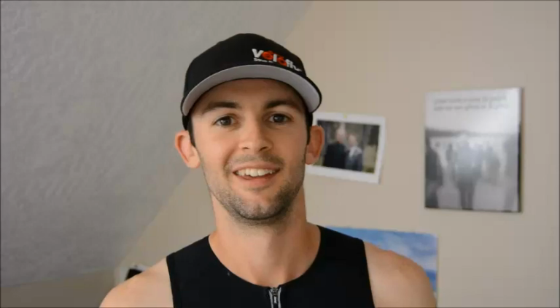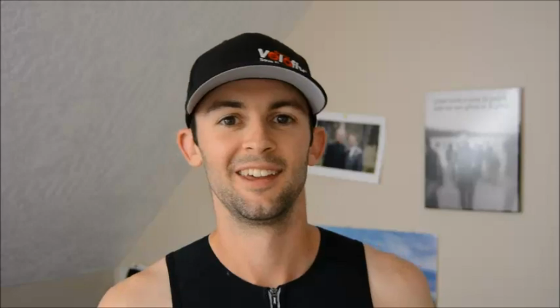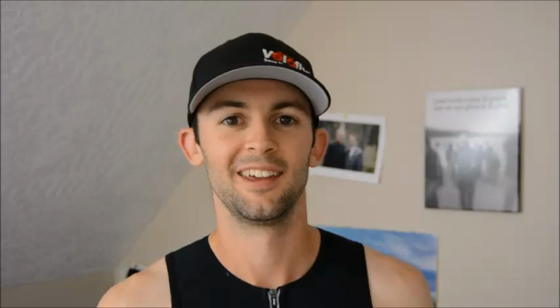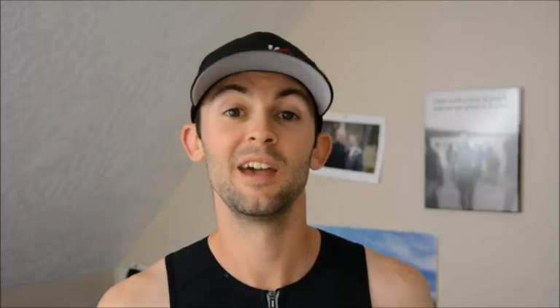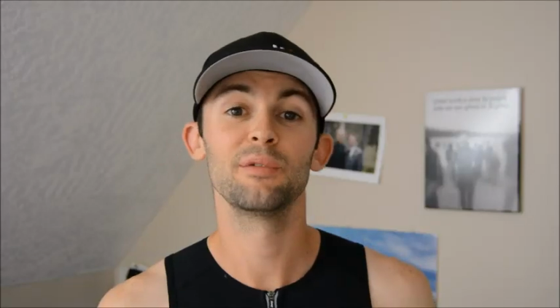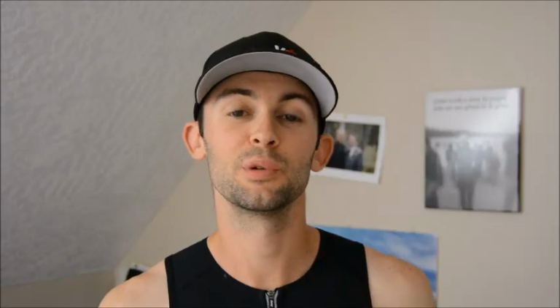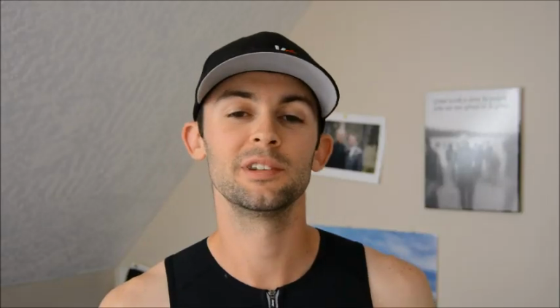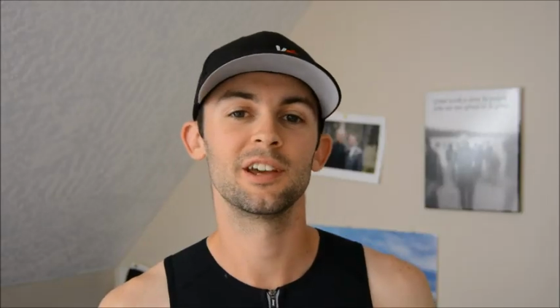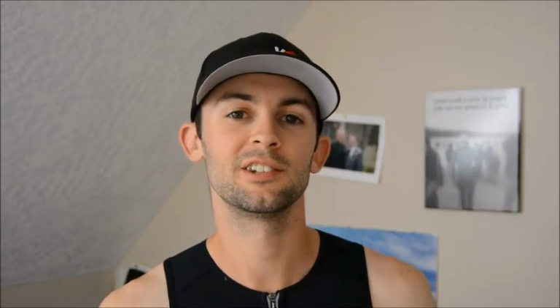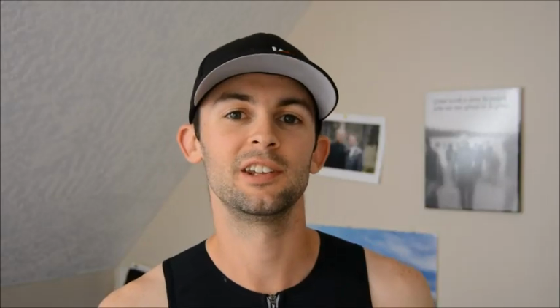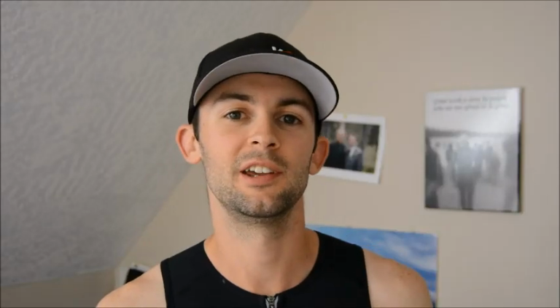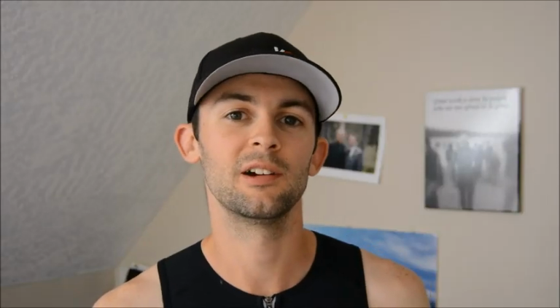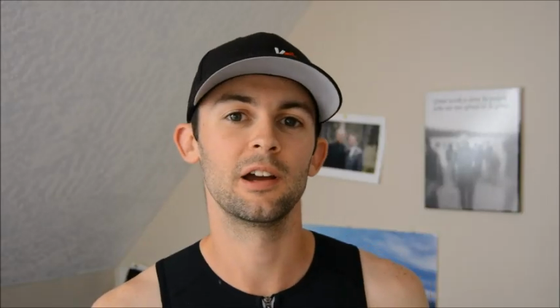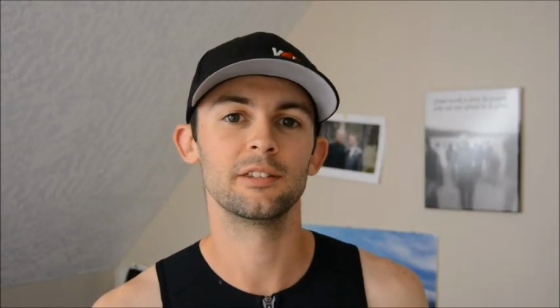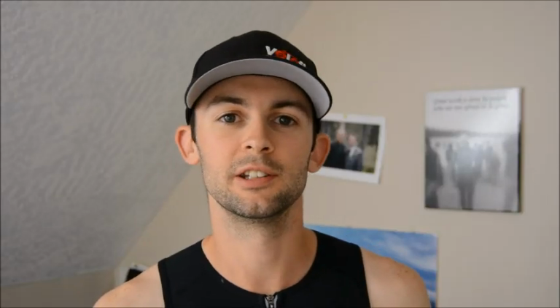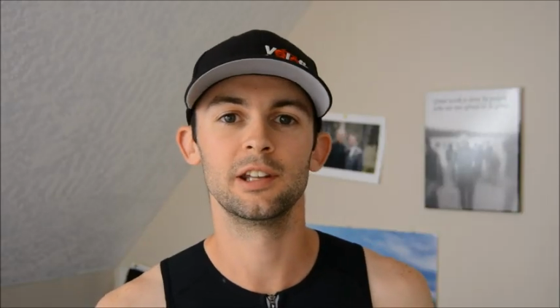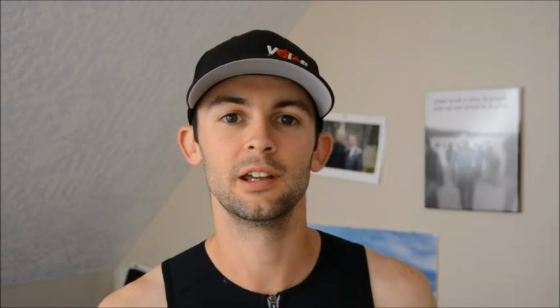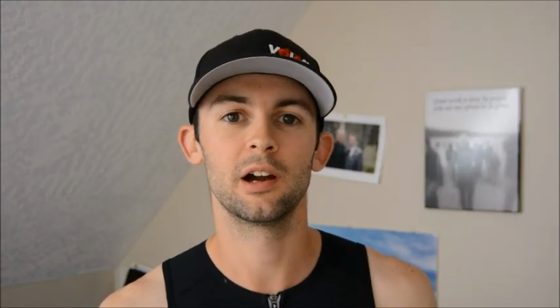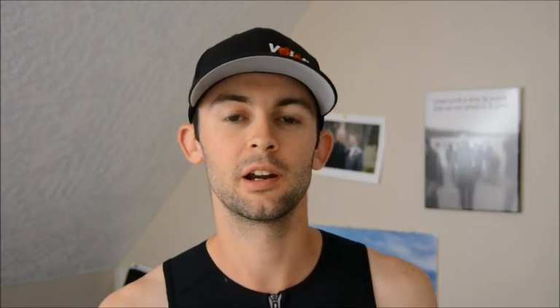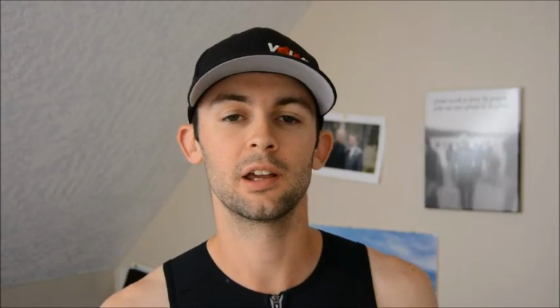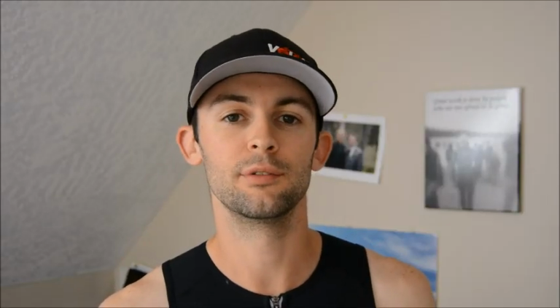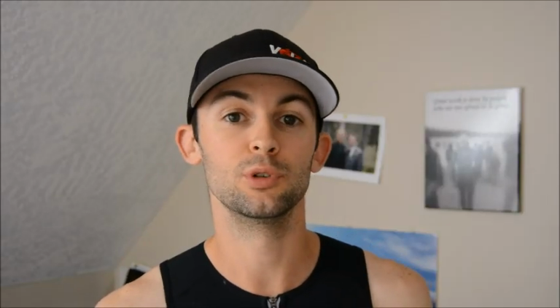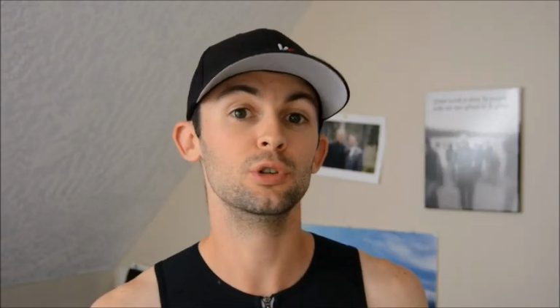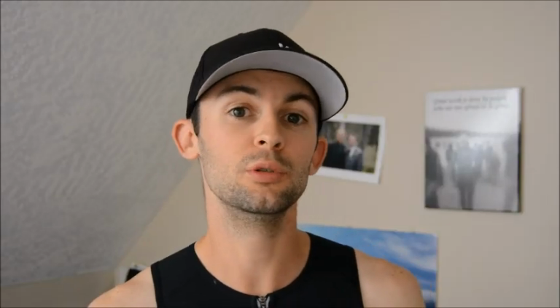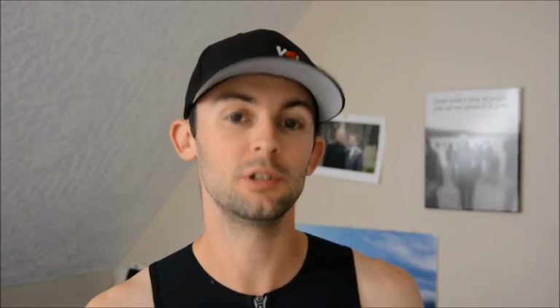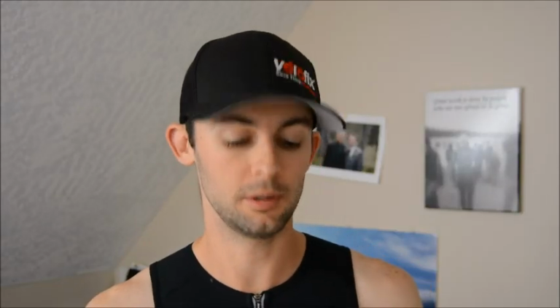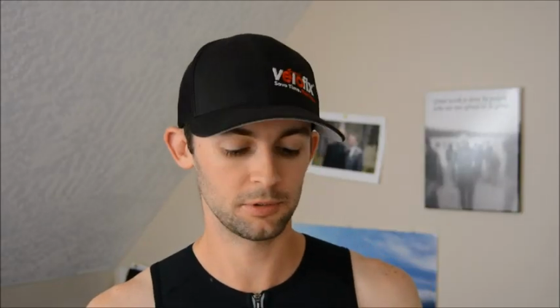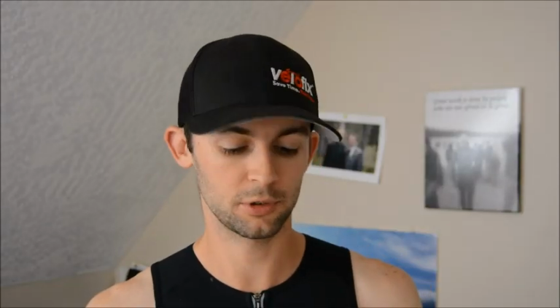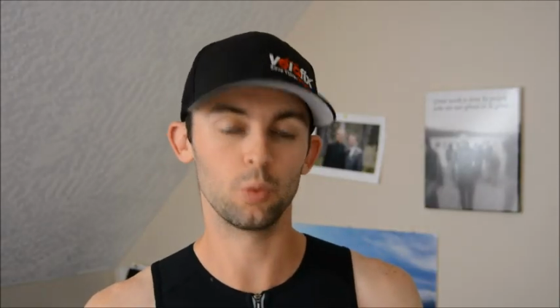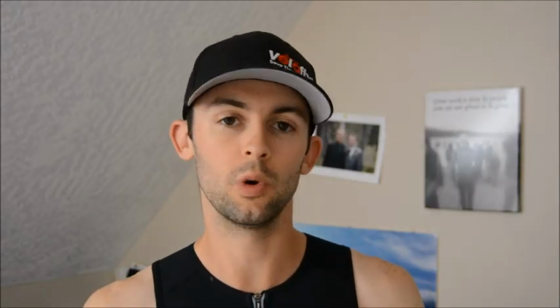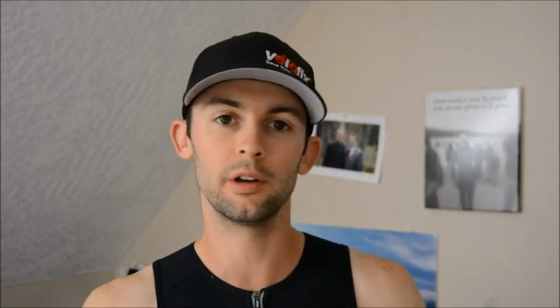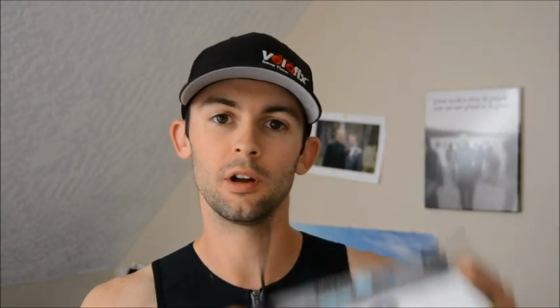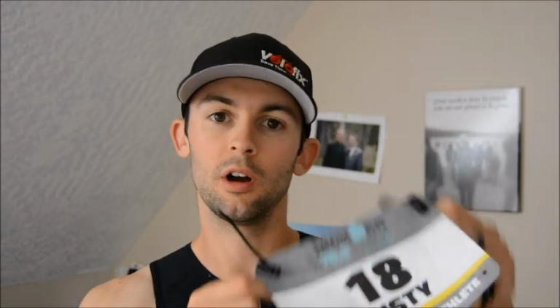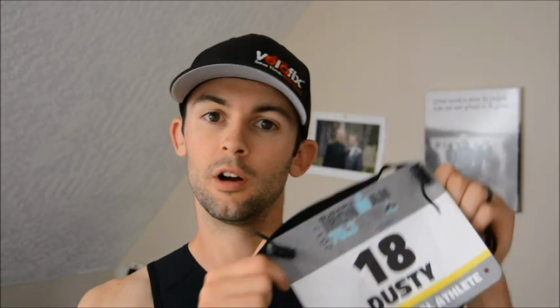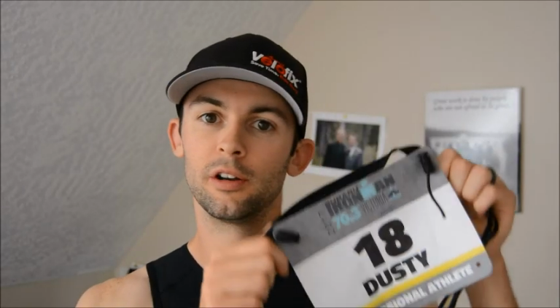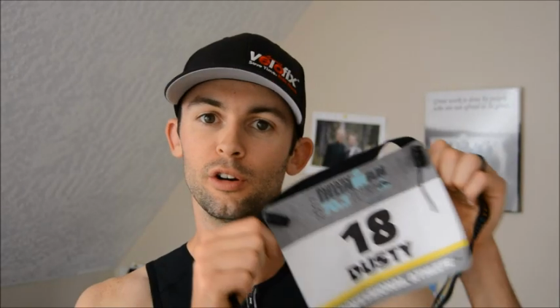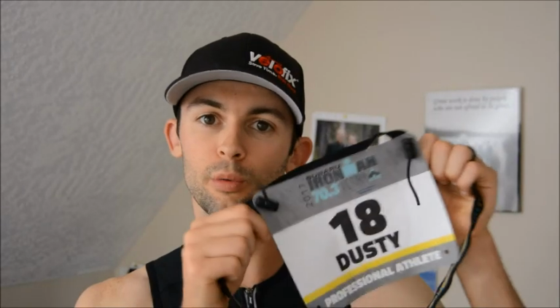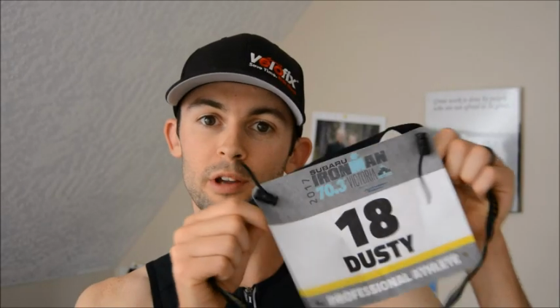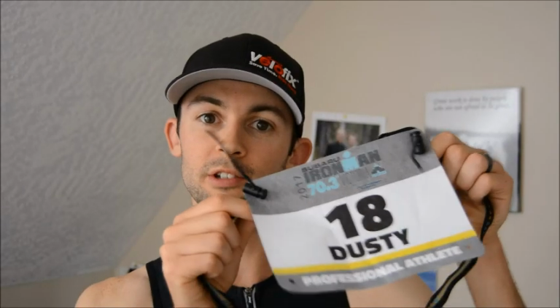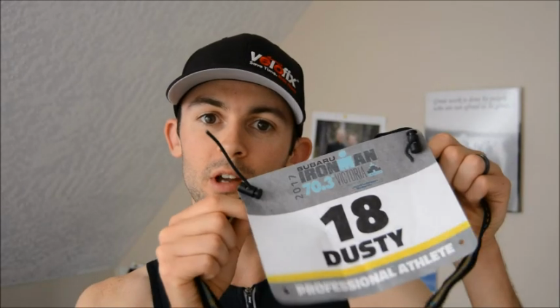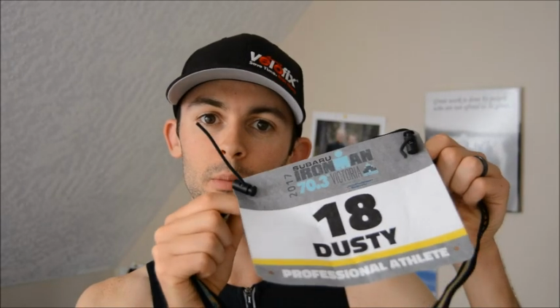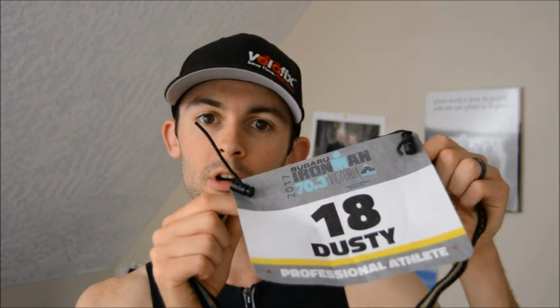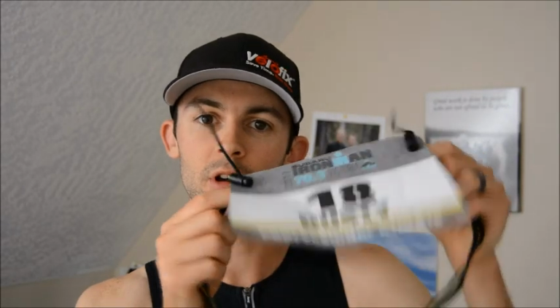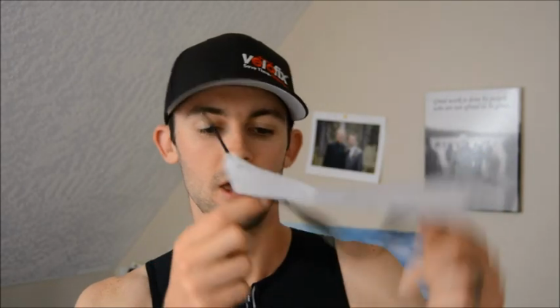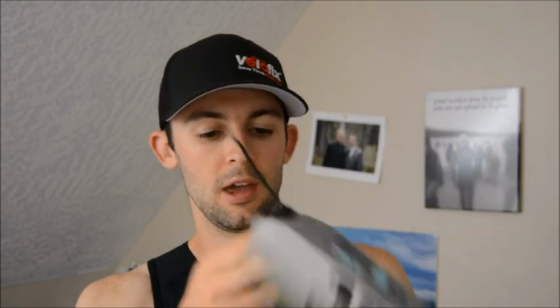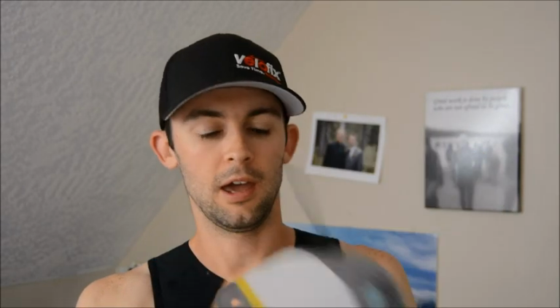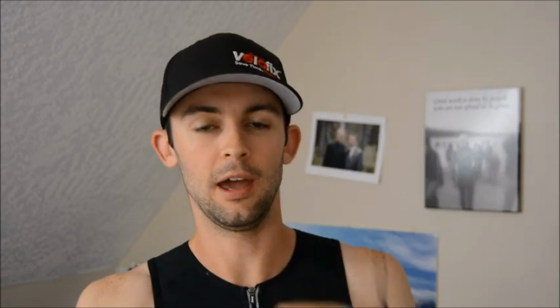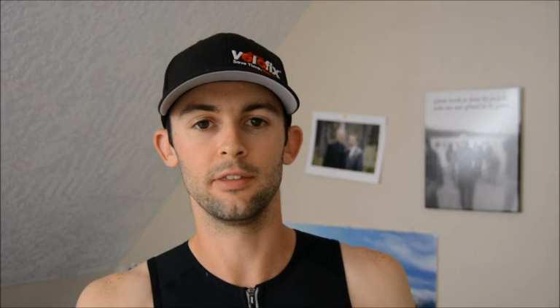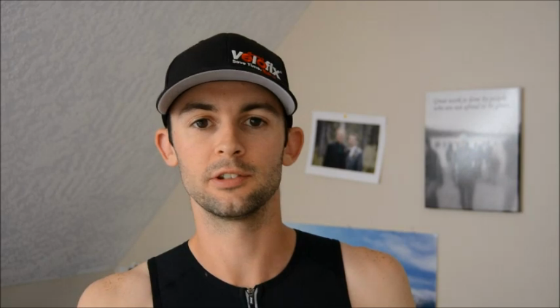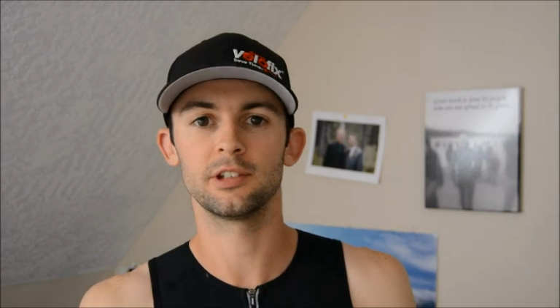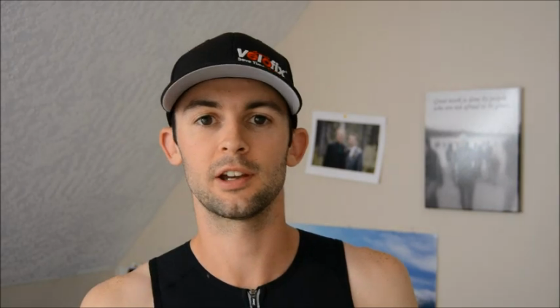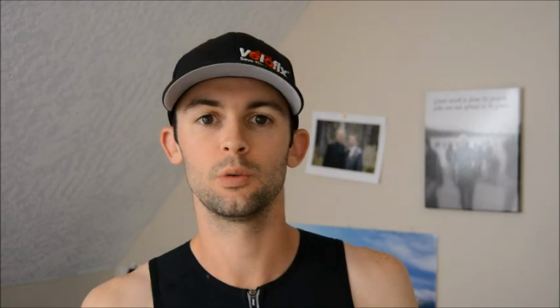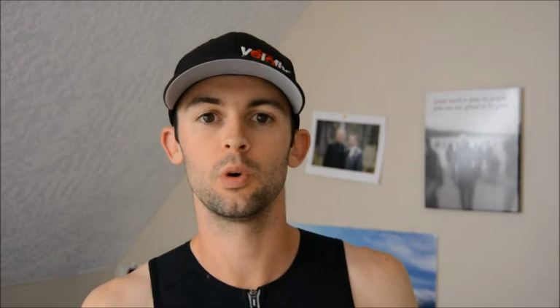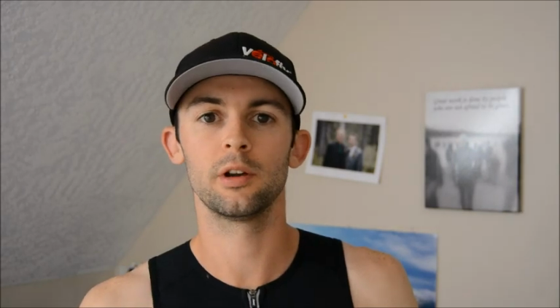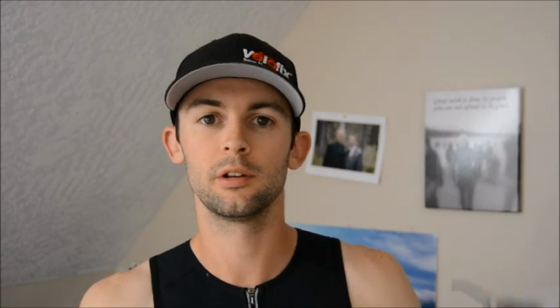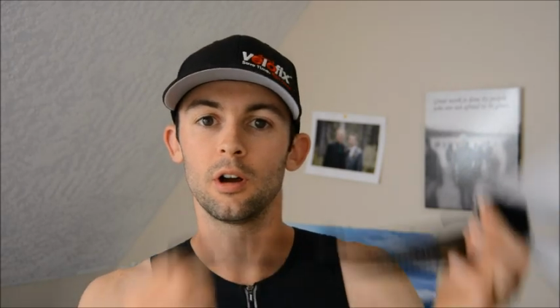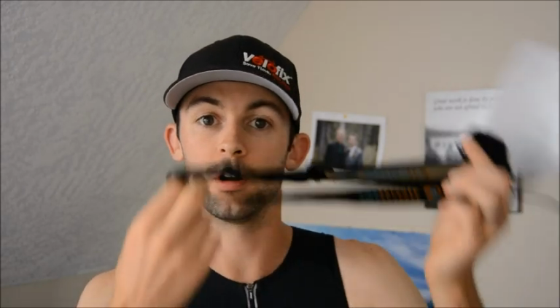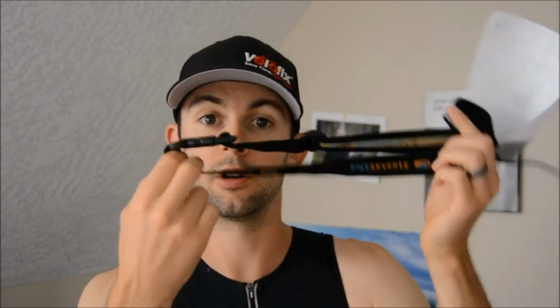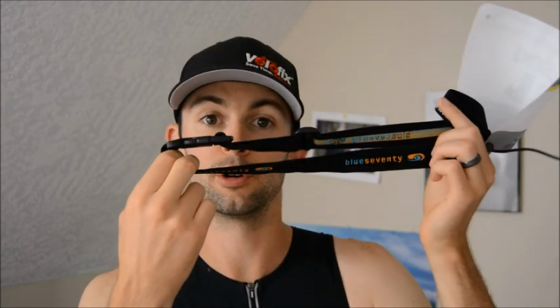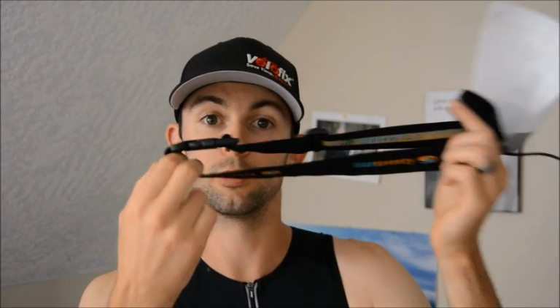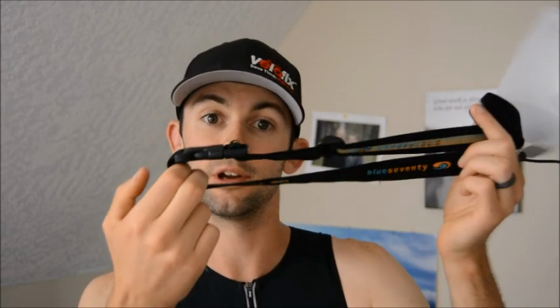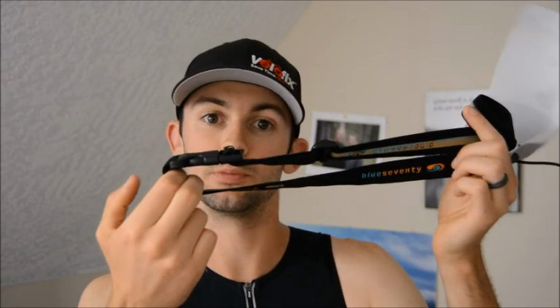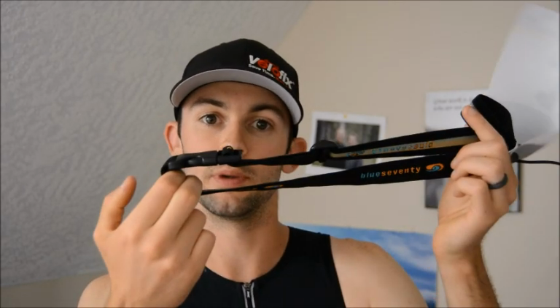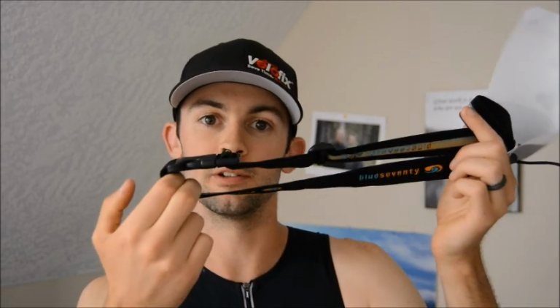Hey everyone, Dusty here and today I'm going to give you two tips: one on your race number and the second one on your race belt.